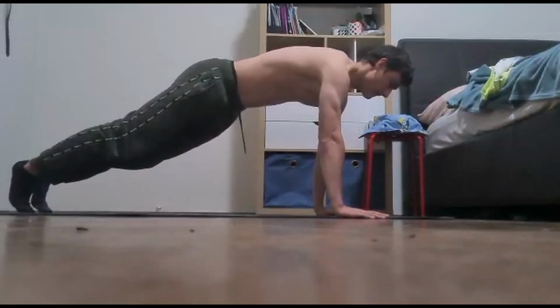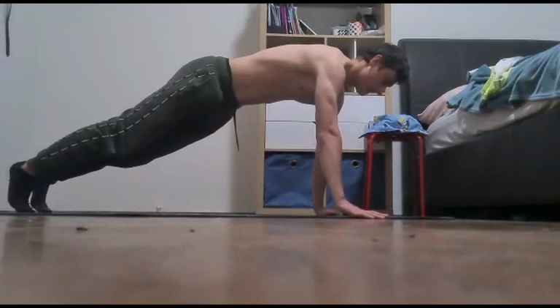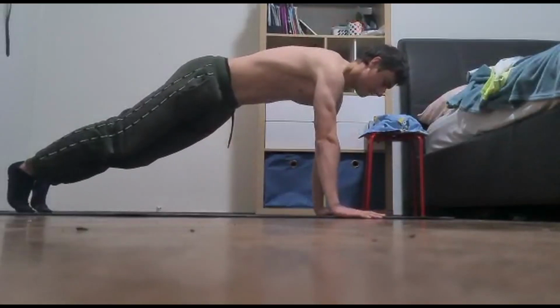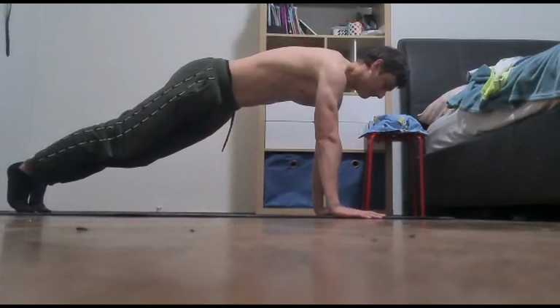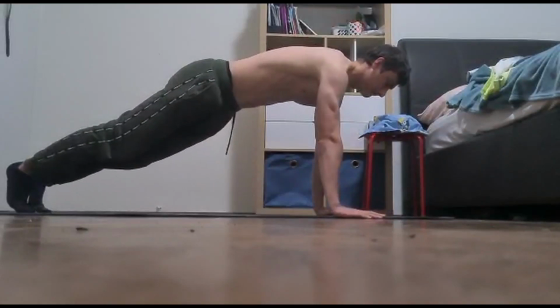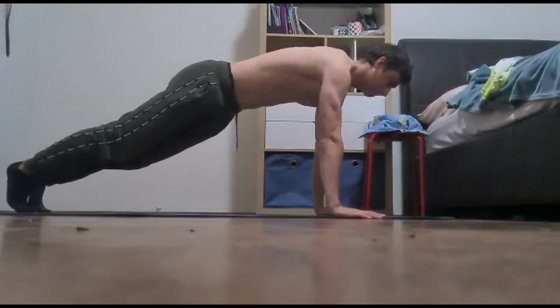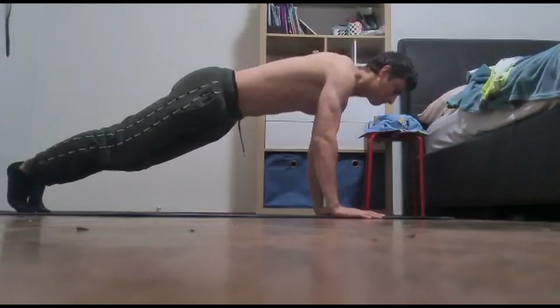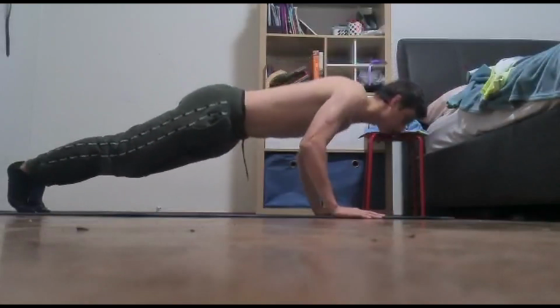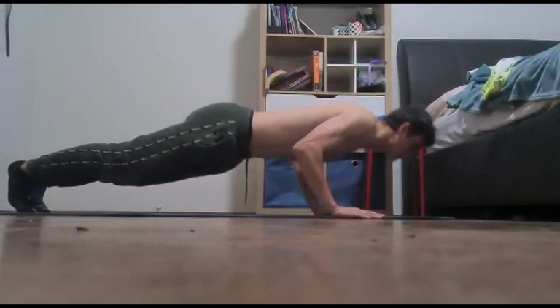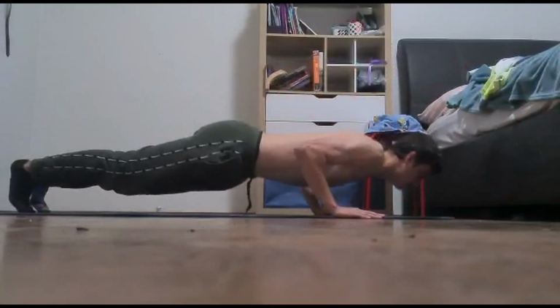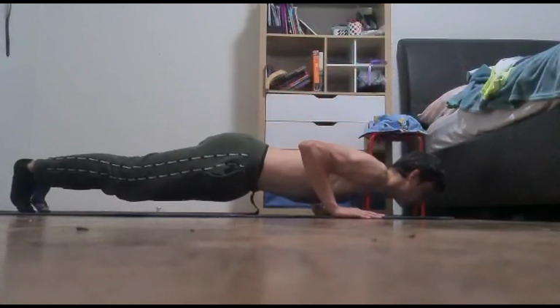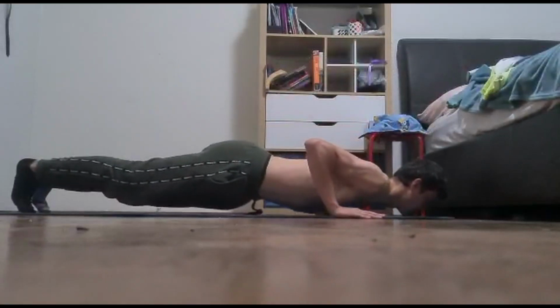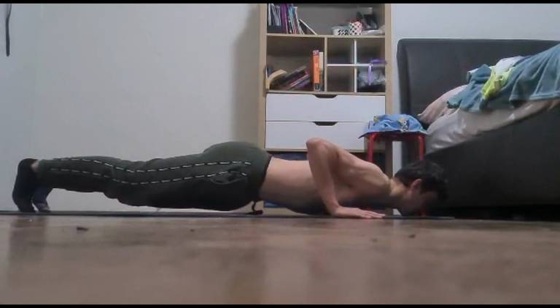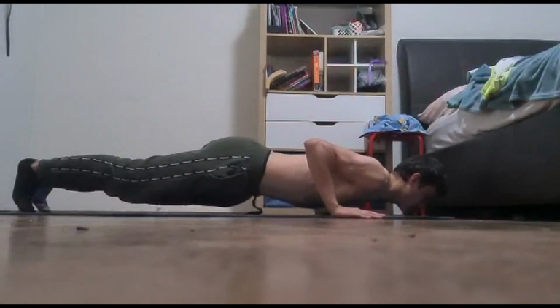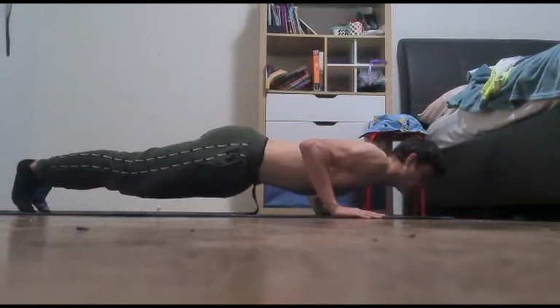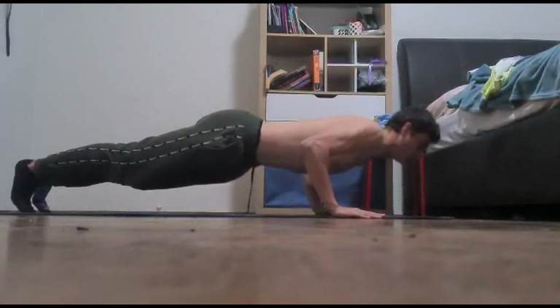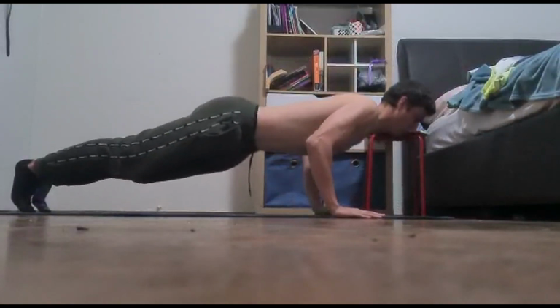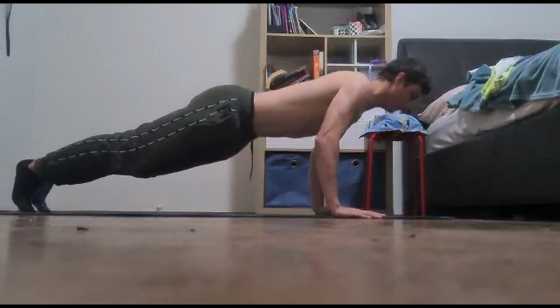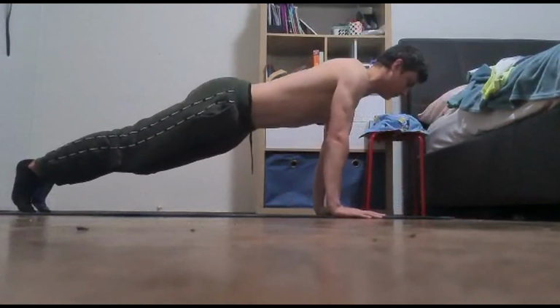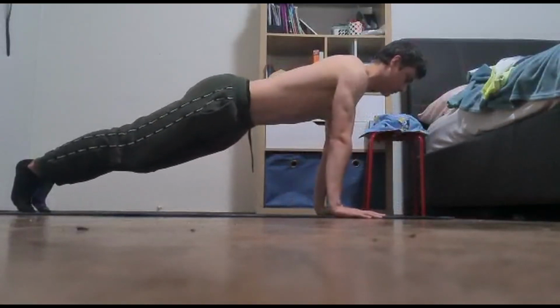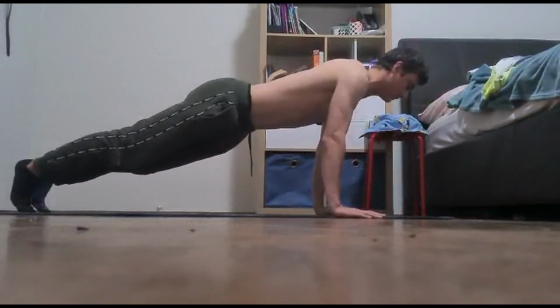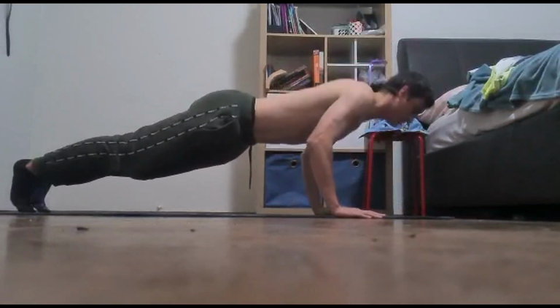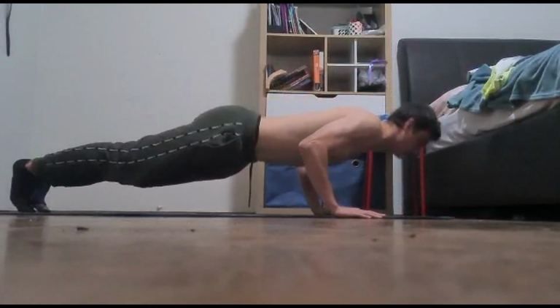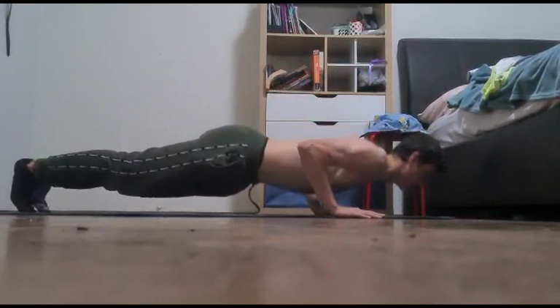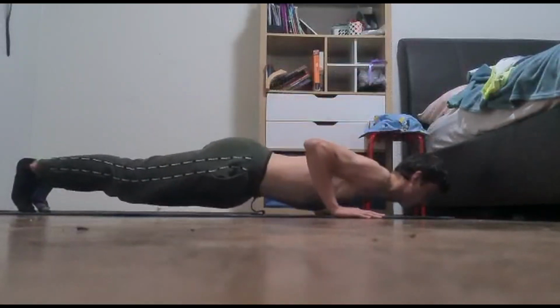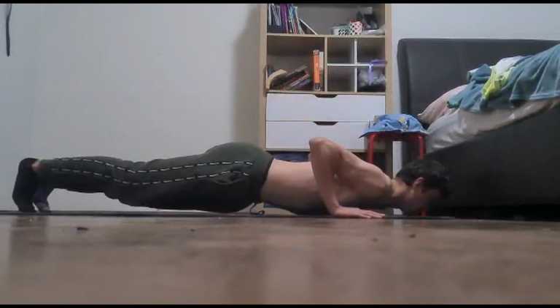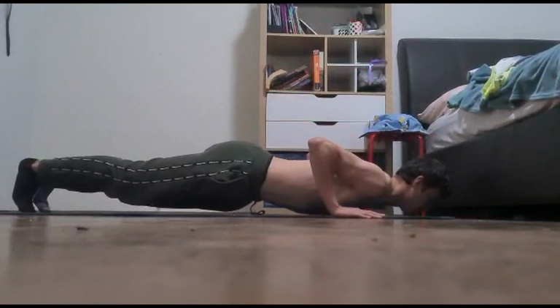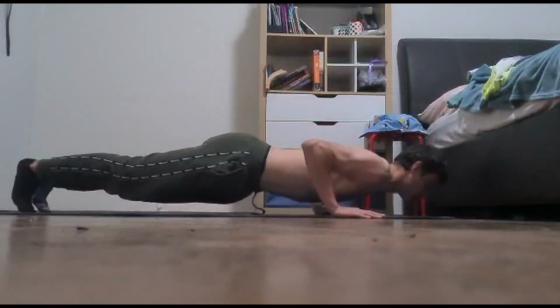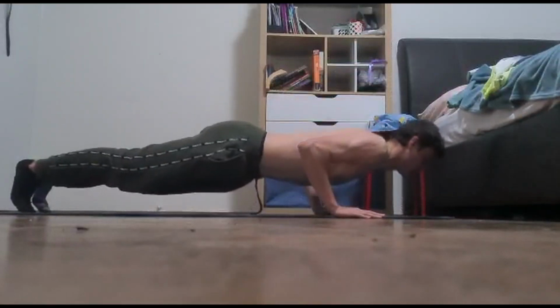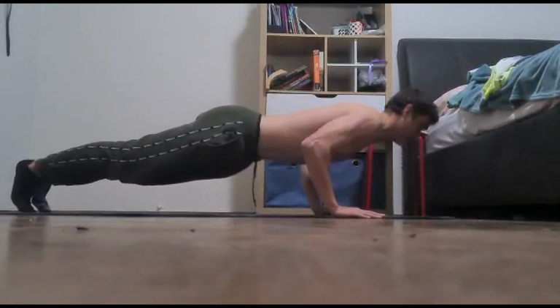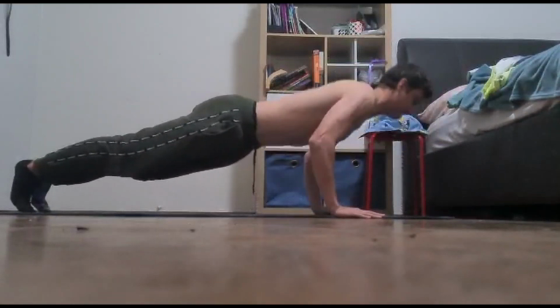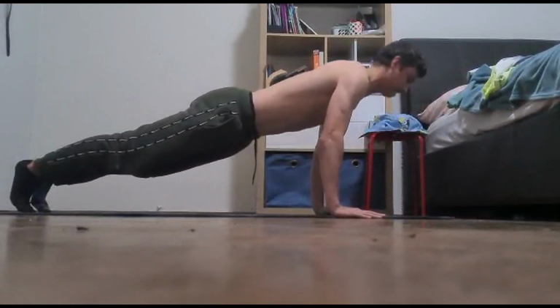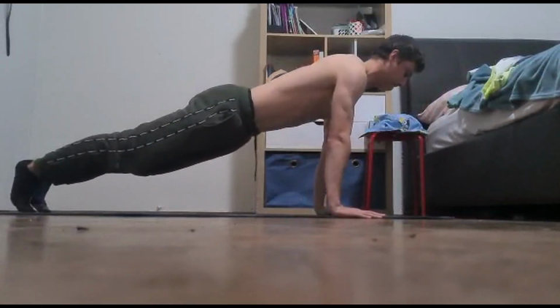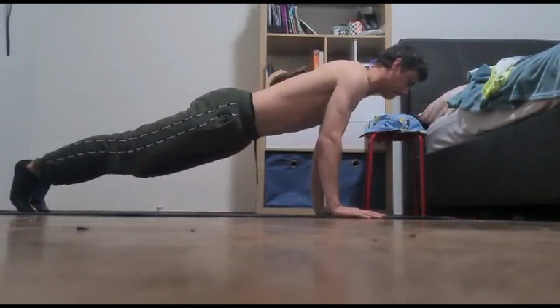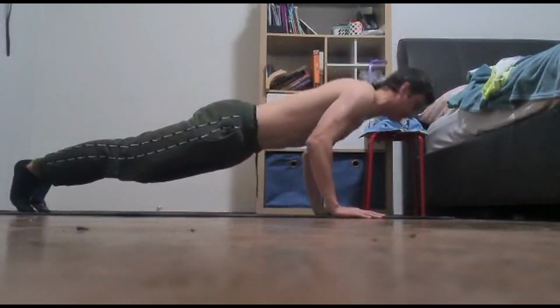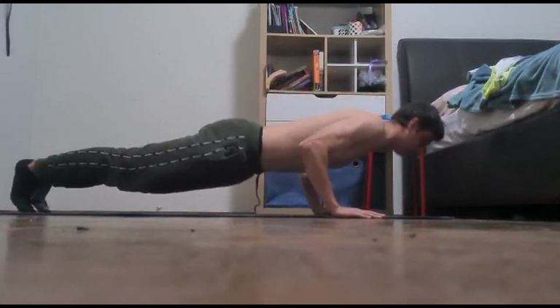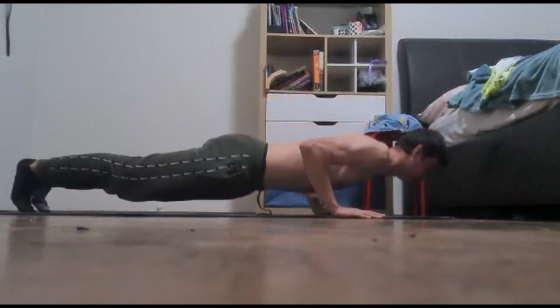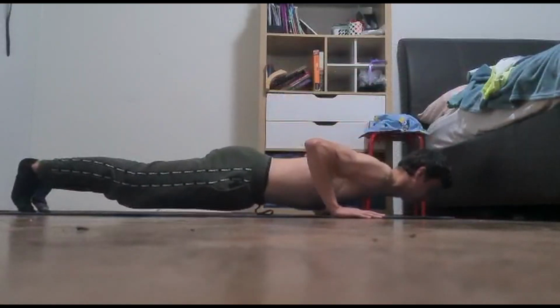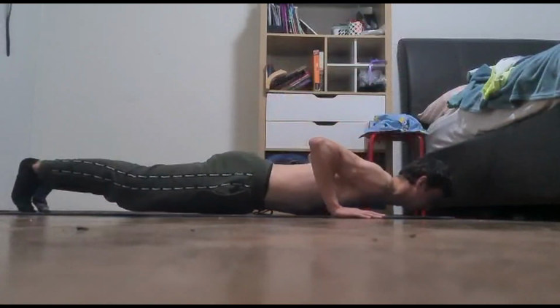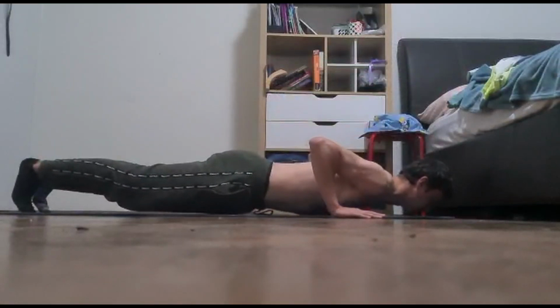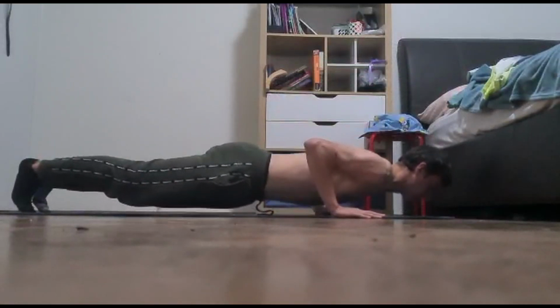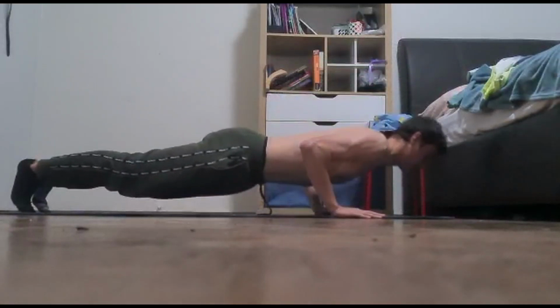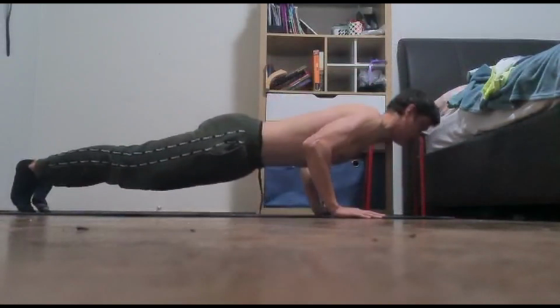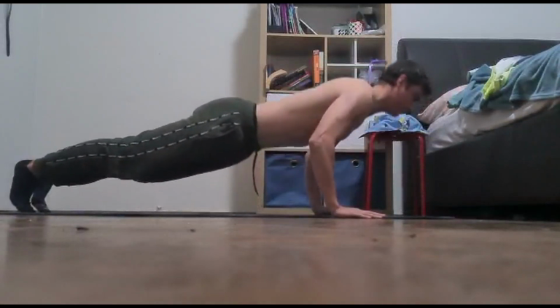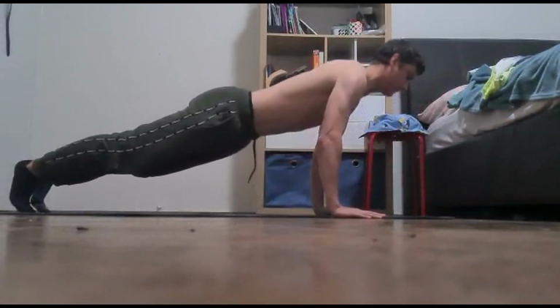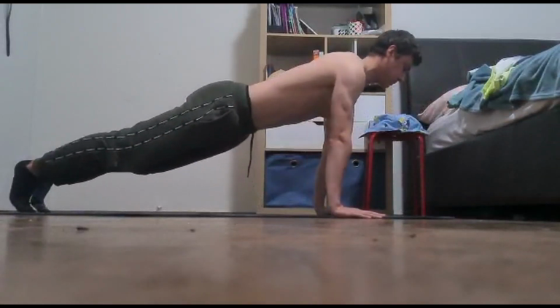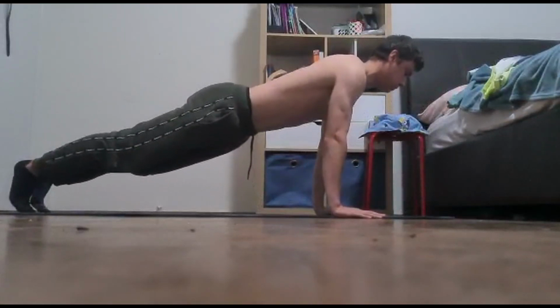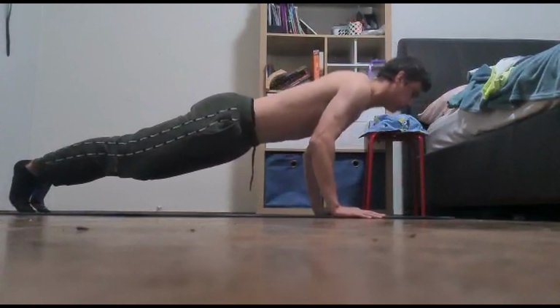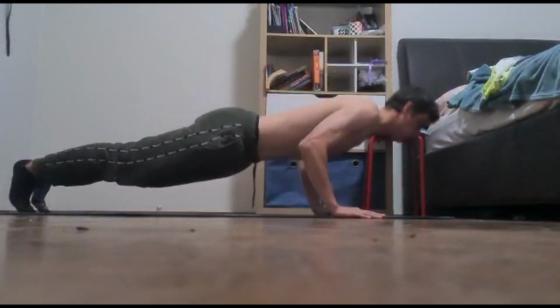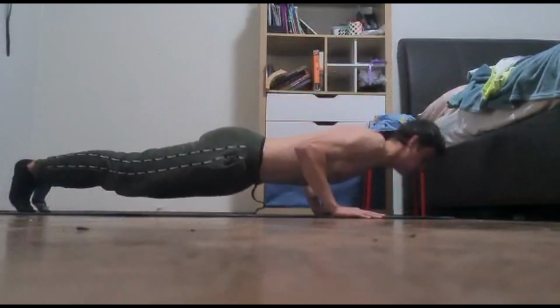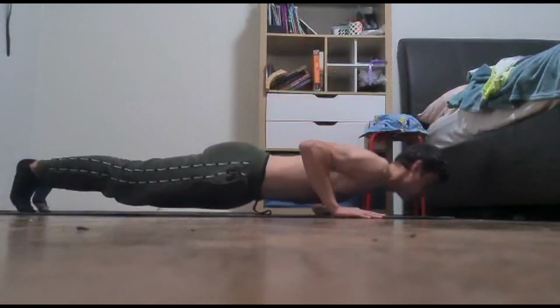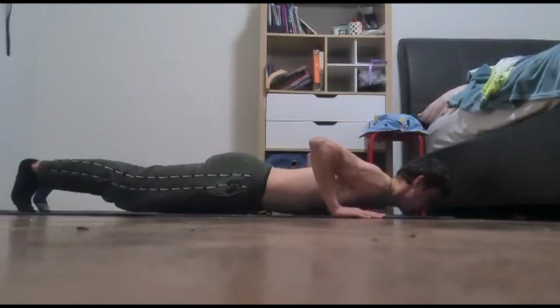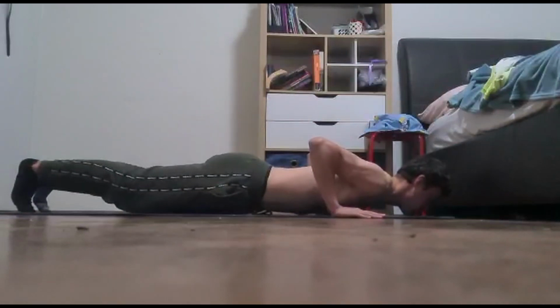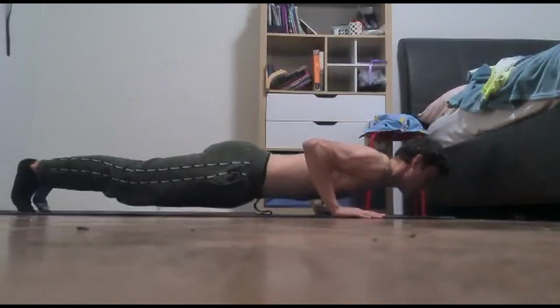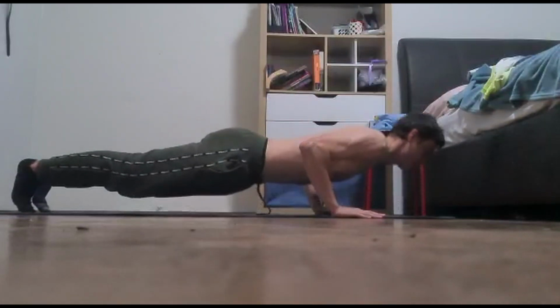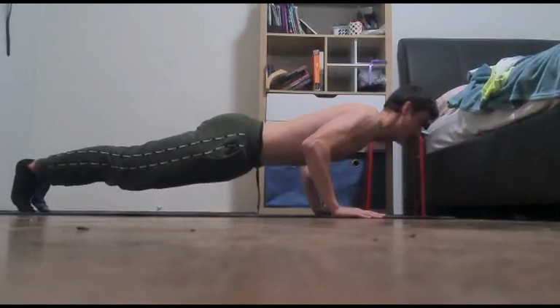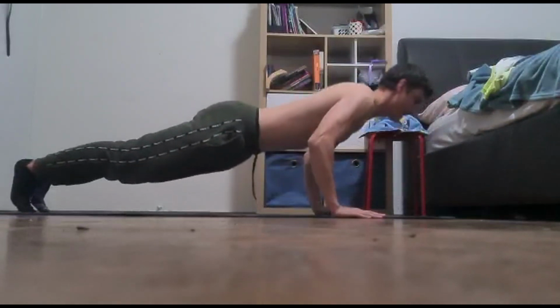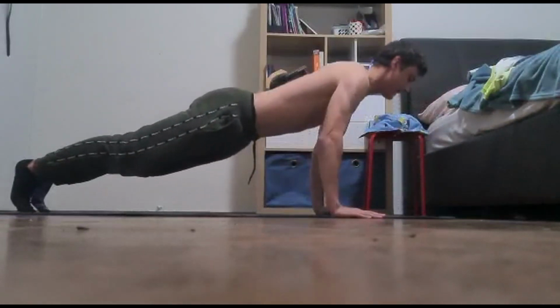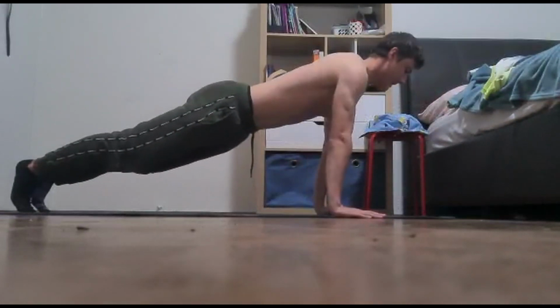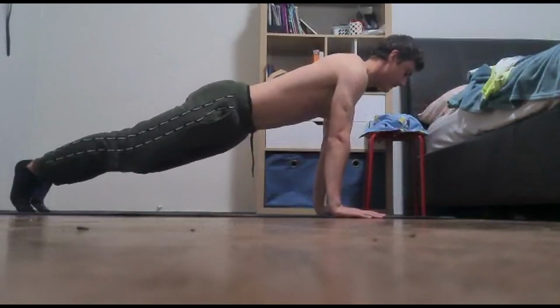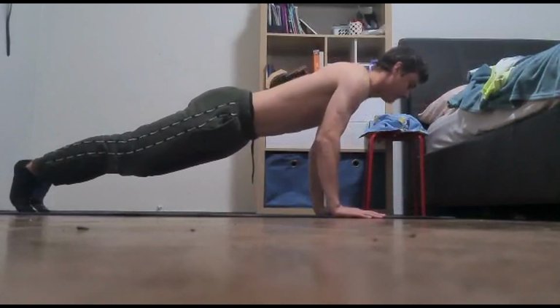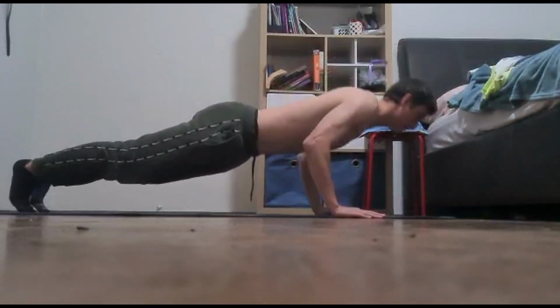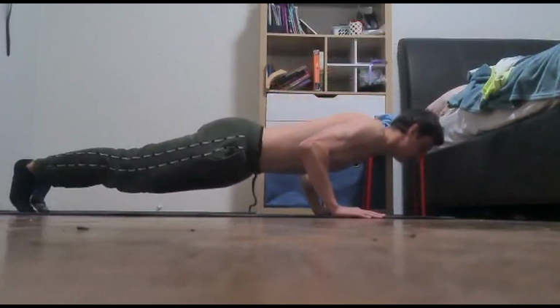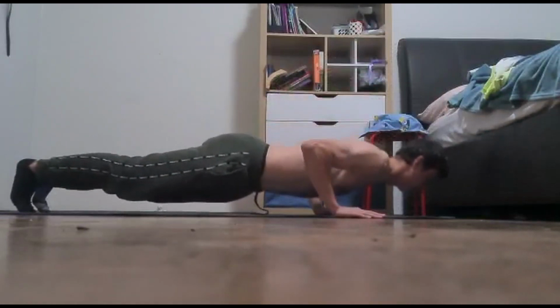Welcome back to another video. In today's video, I'll be showing you guys a 100 push-up workout. Follow along and enjoy.